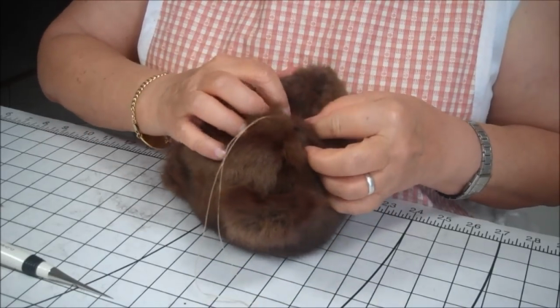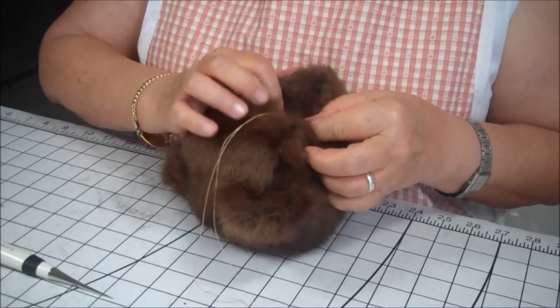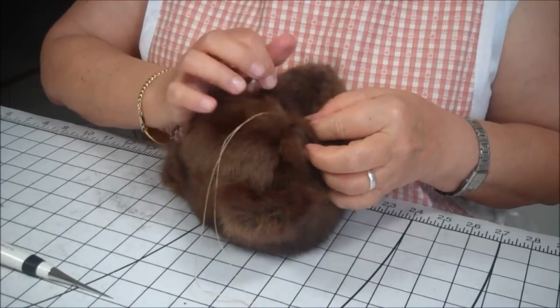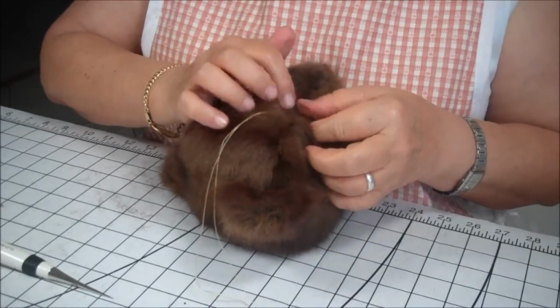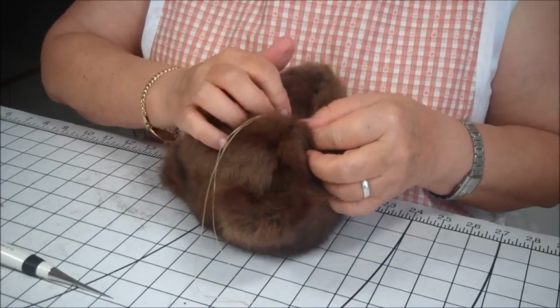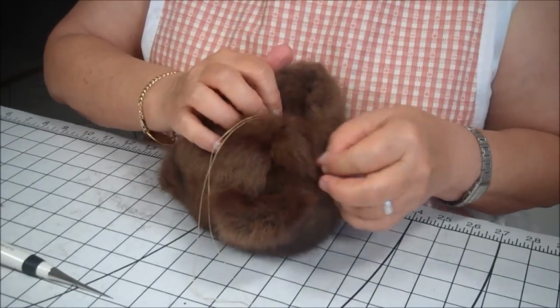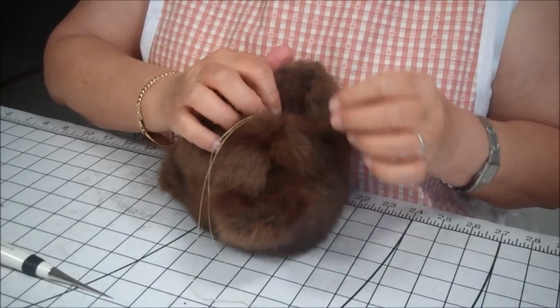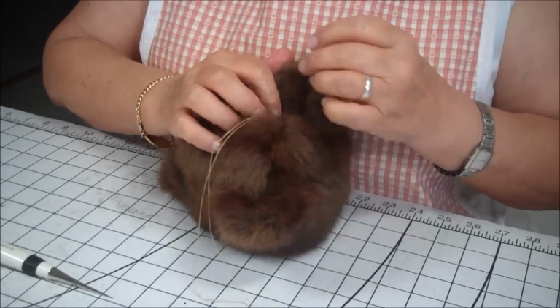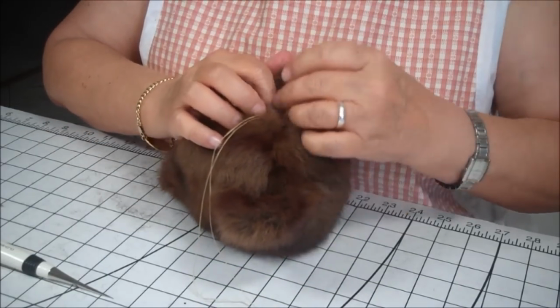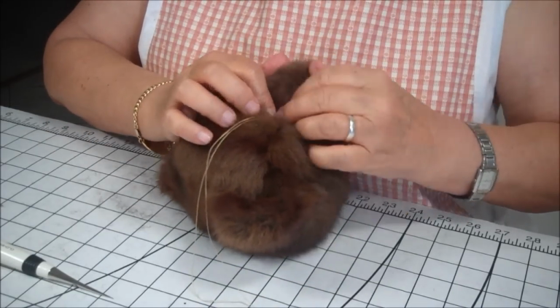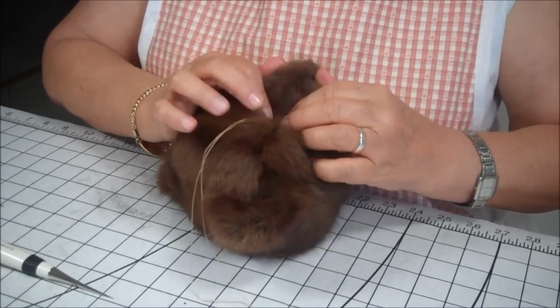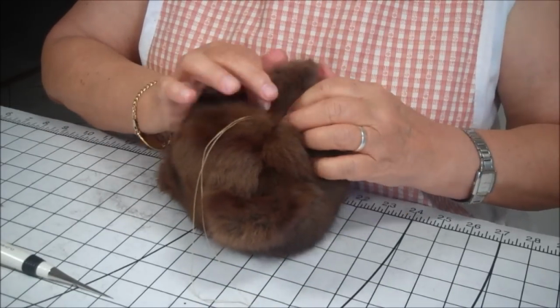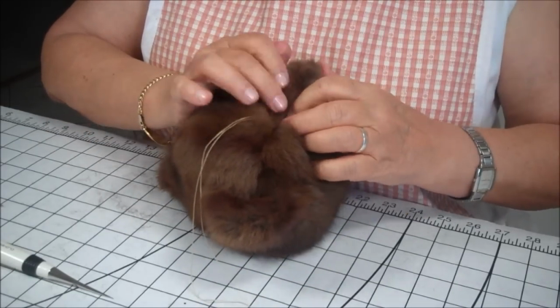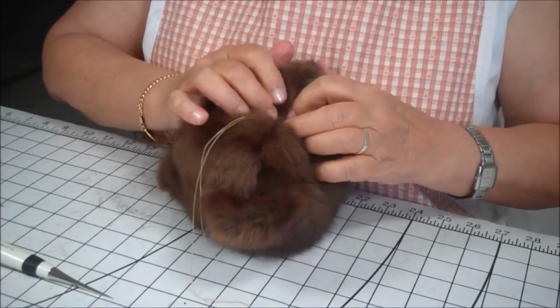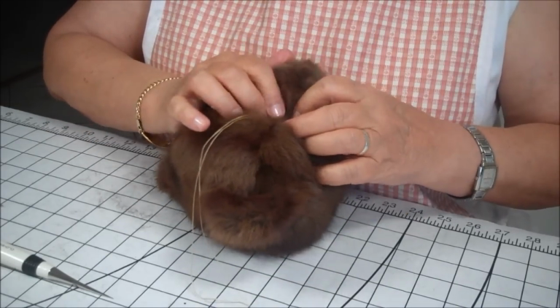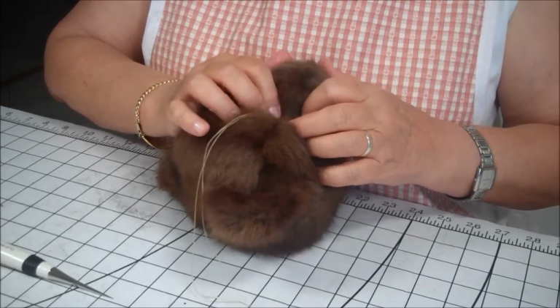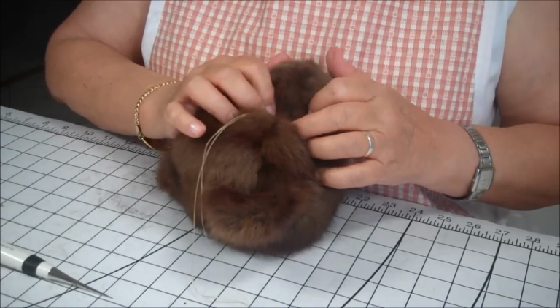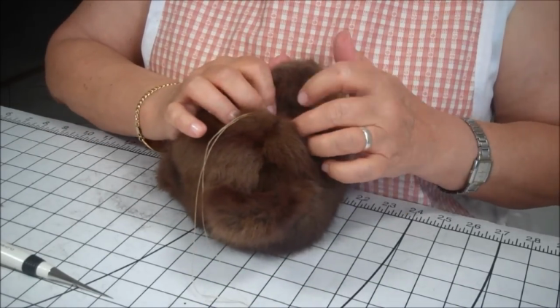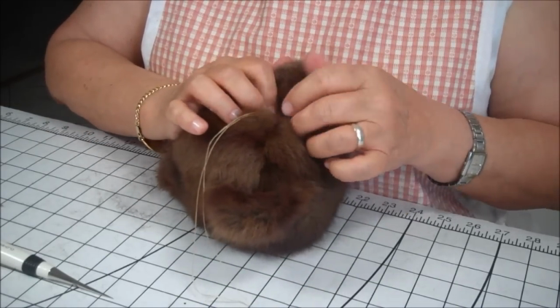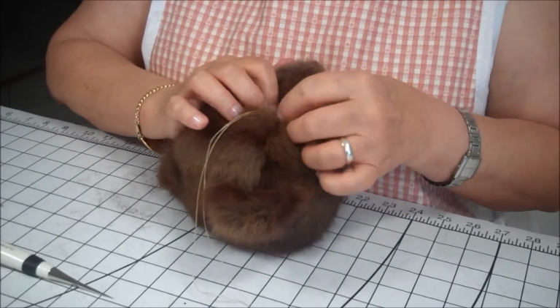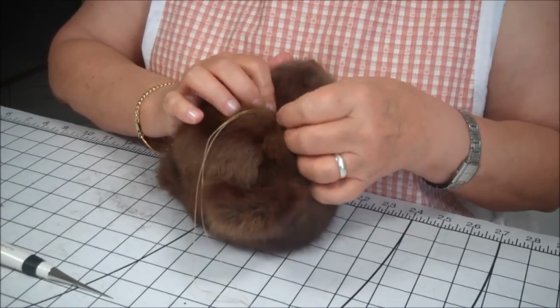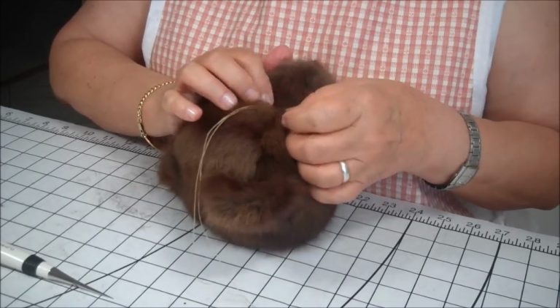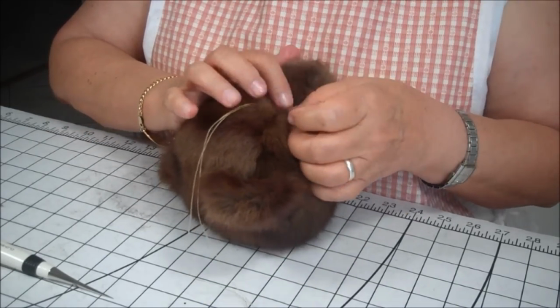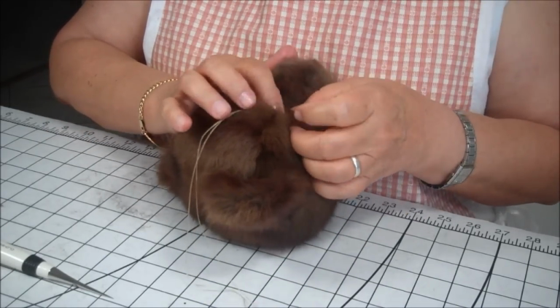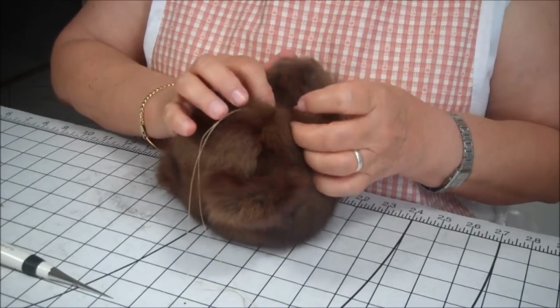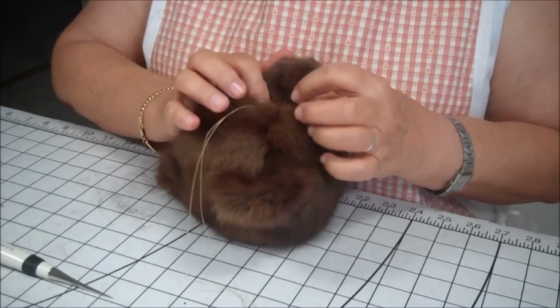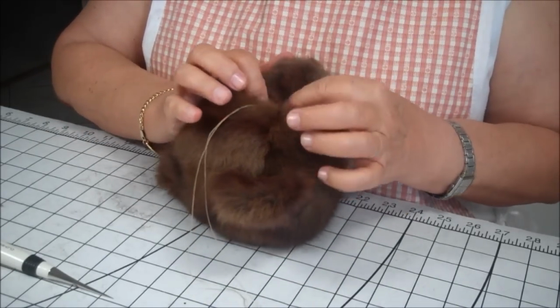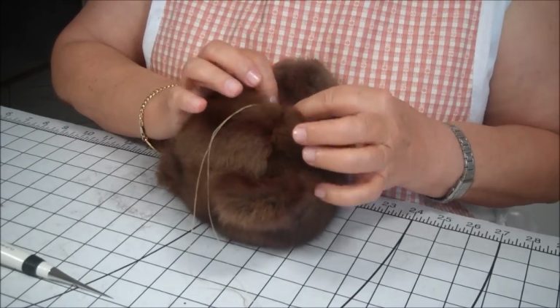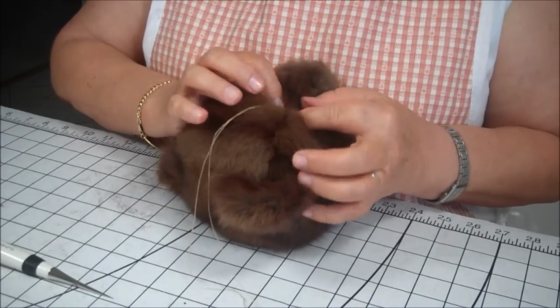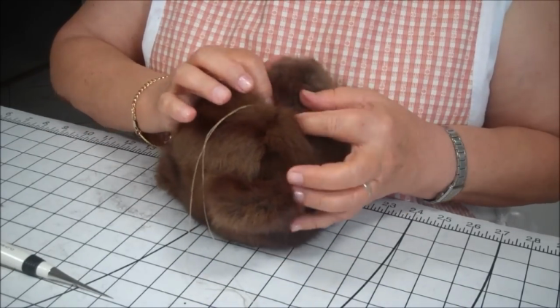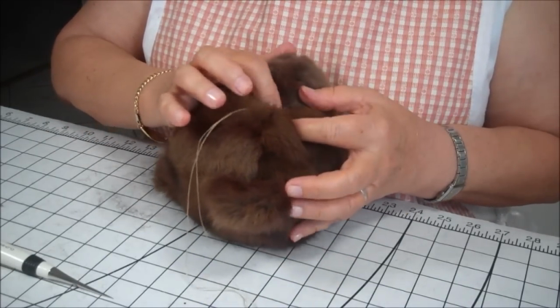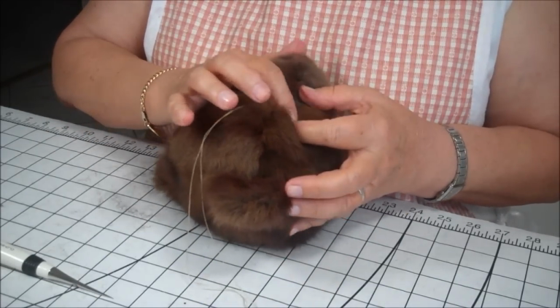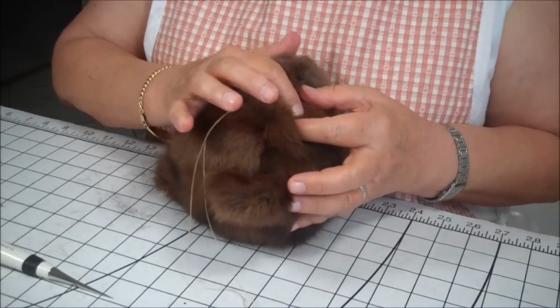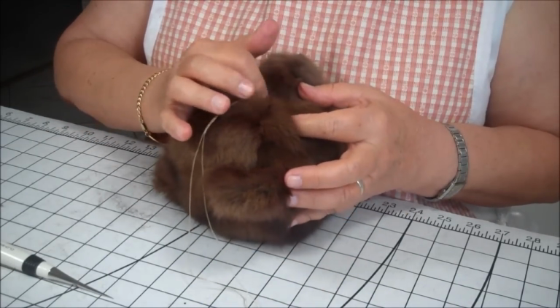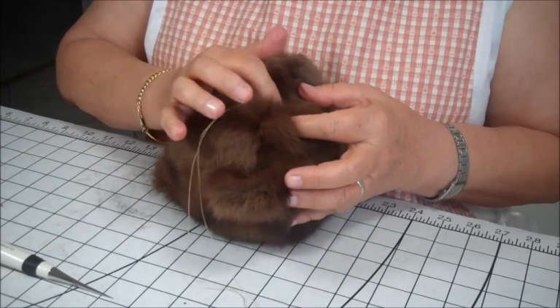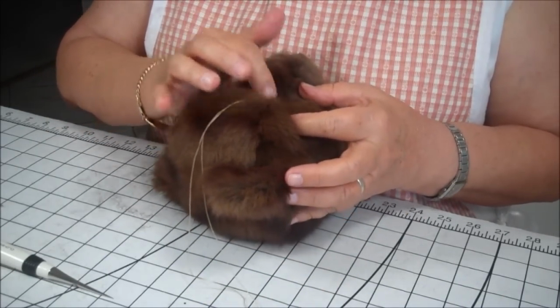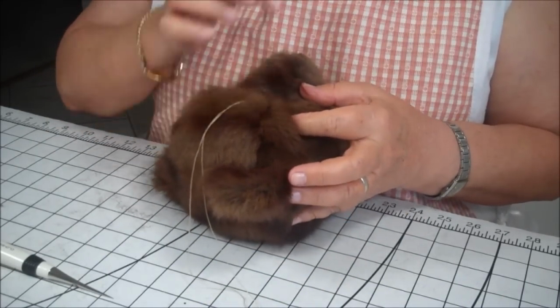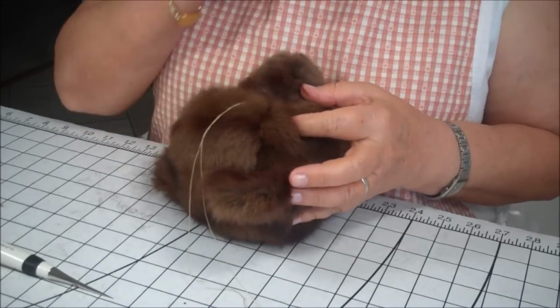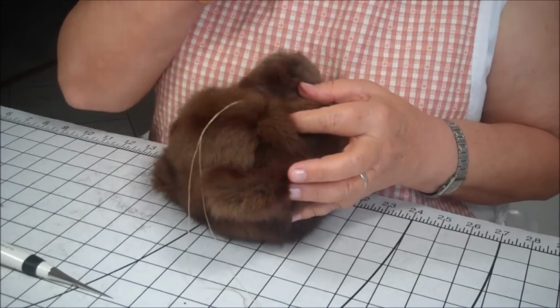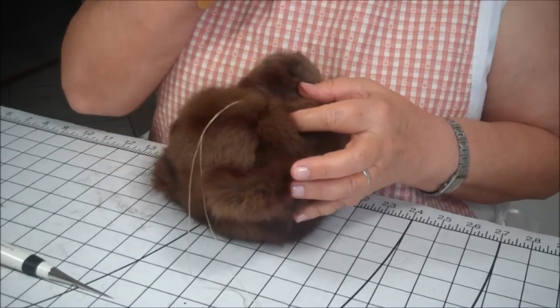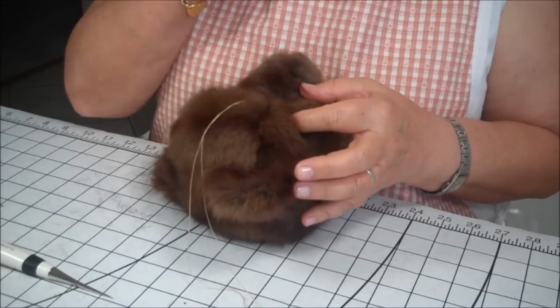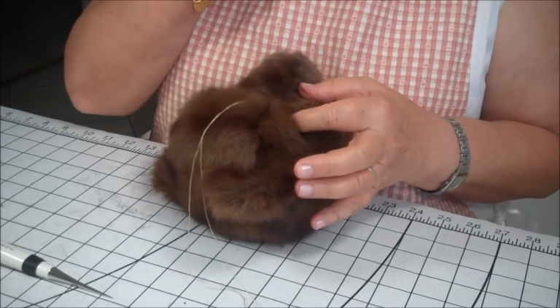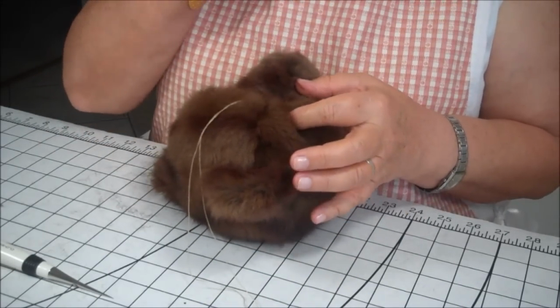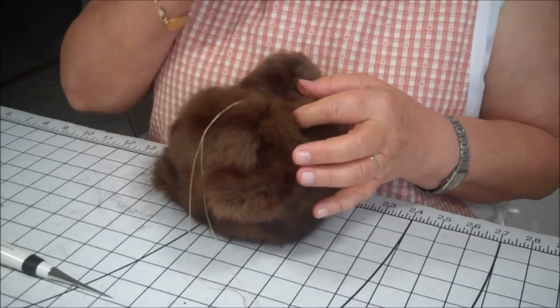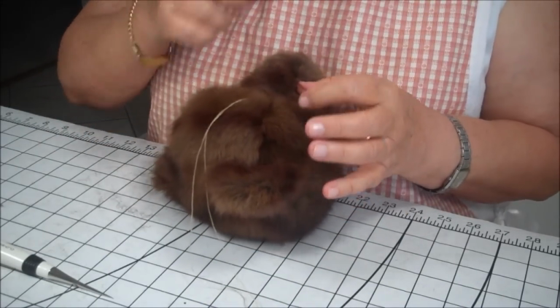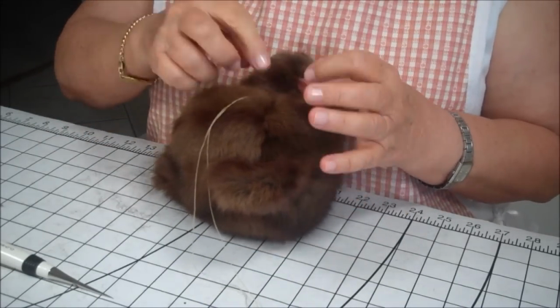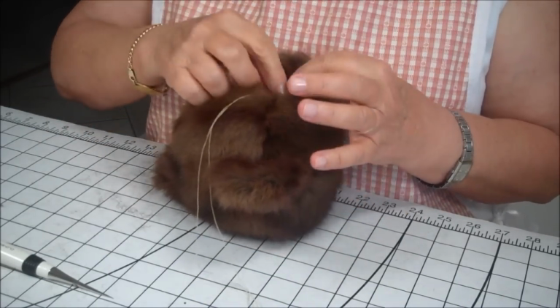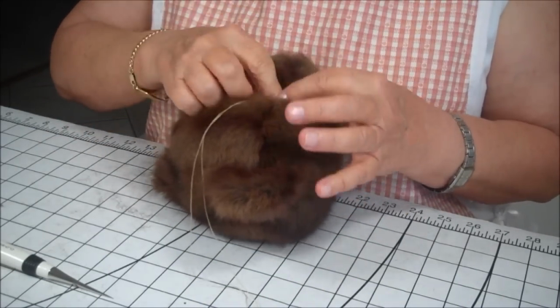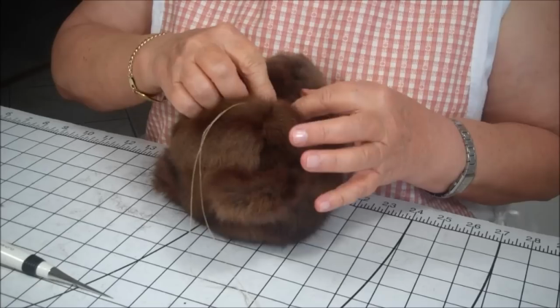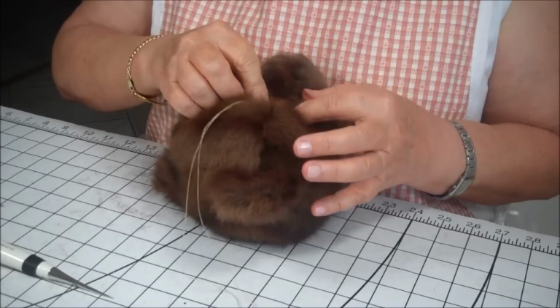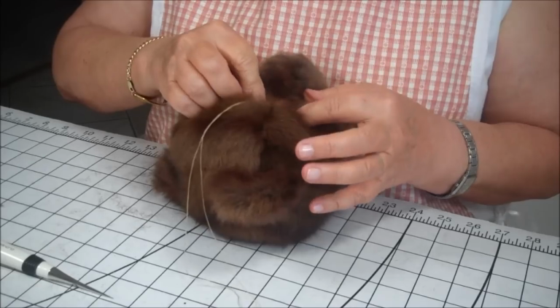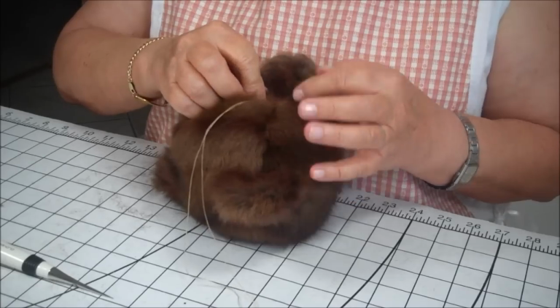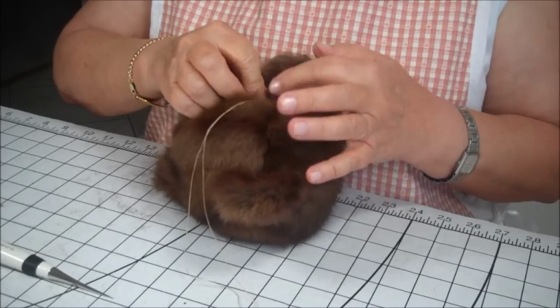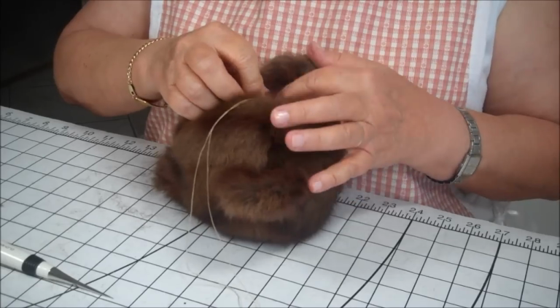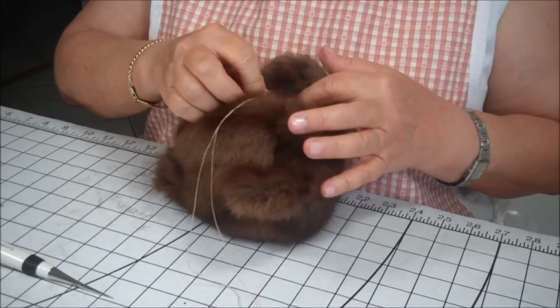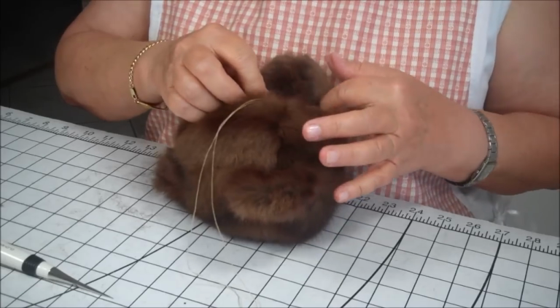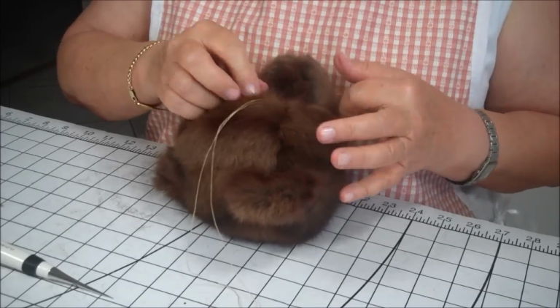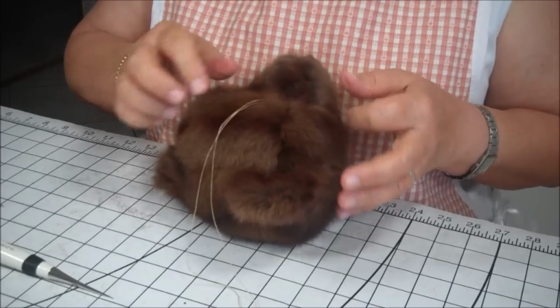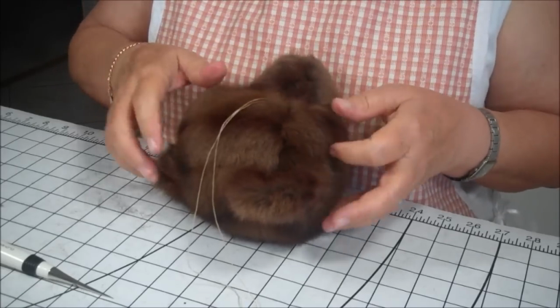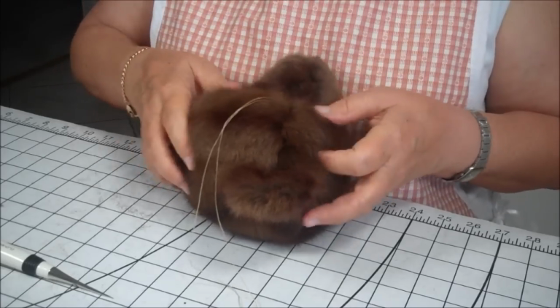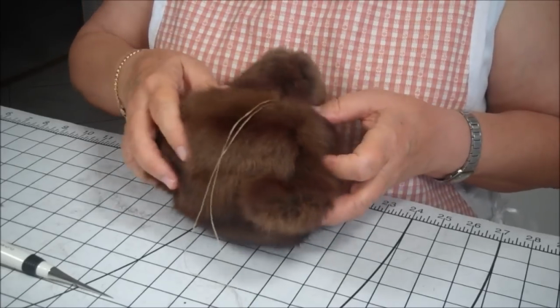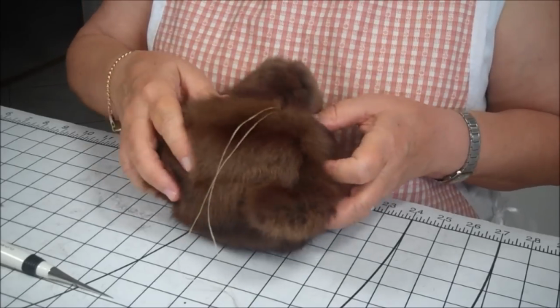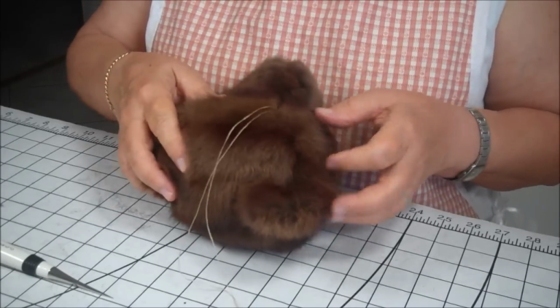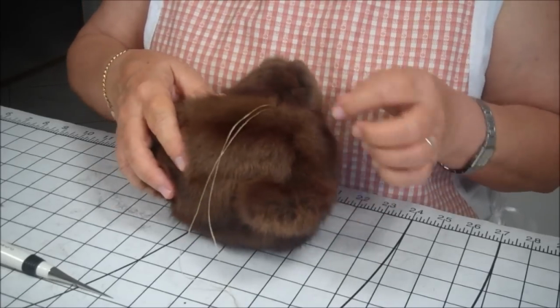We don't want to put it too far in. We're going to have to trim the hair around the eye, but we don't want to have to trim it too much.